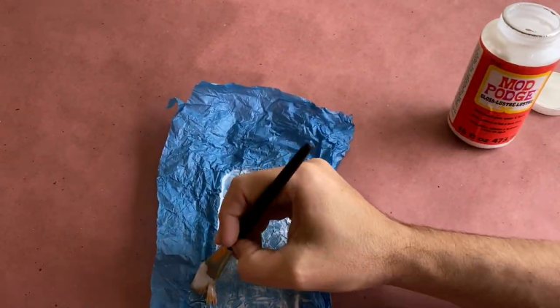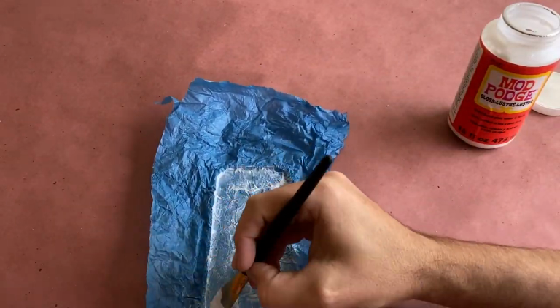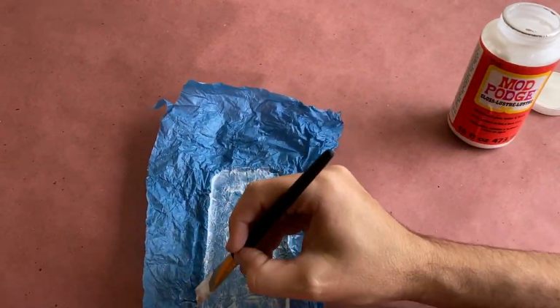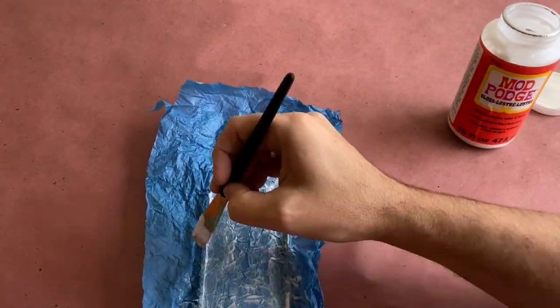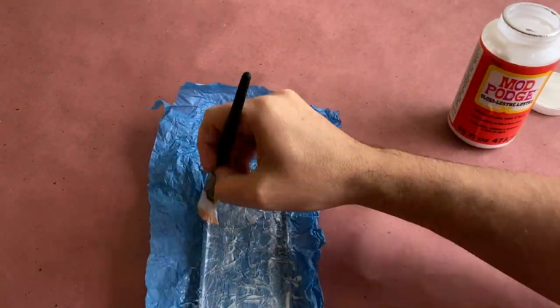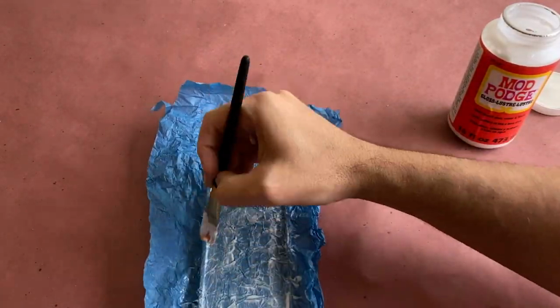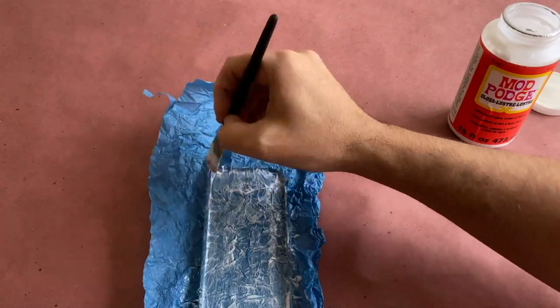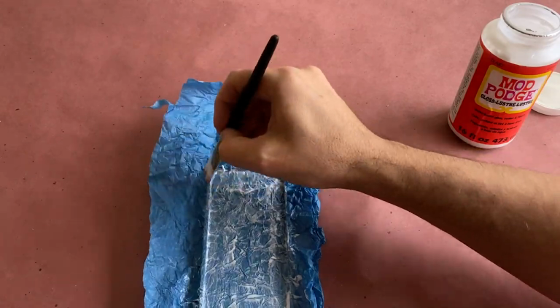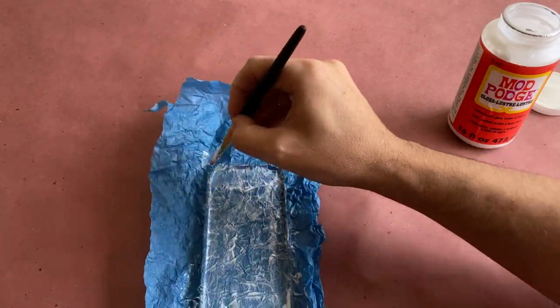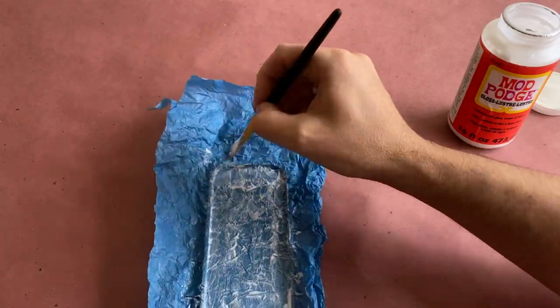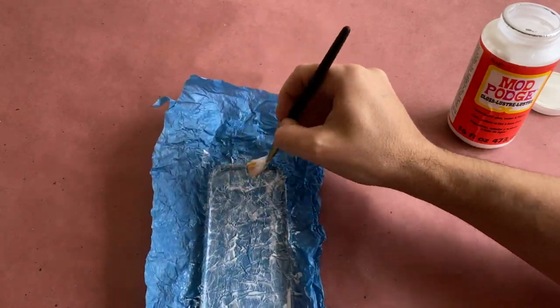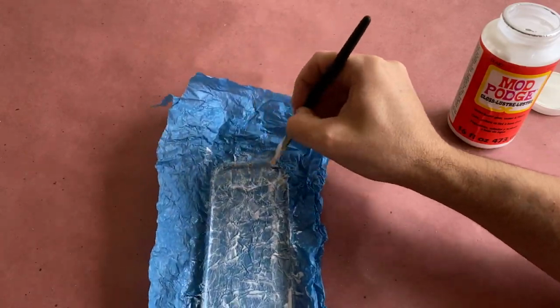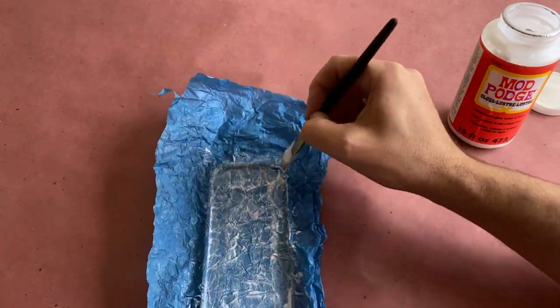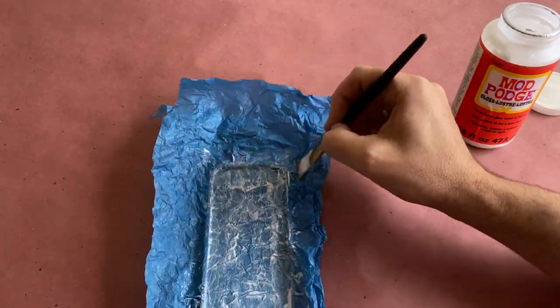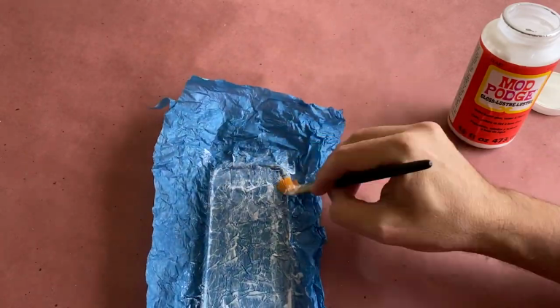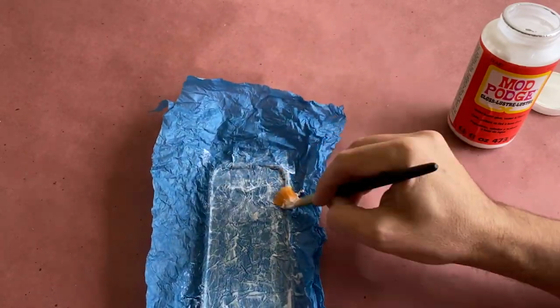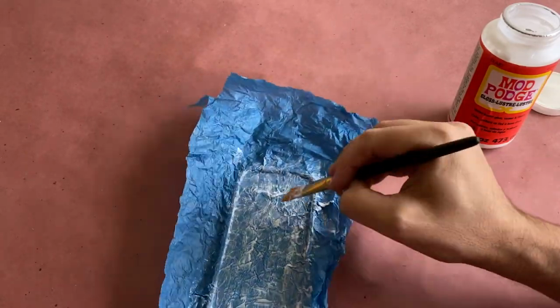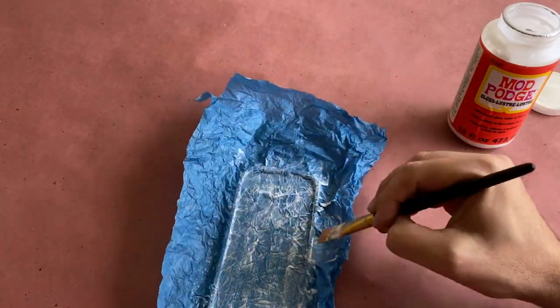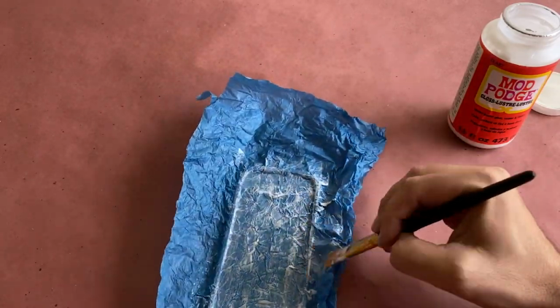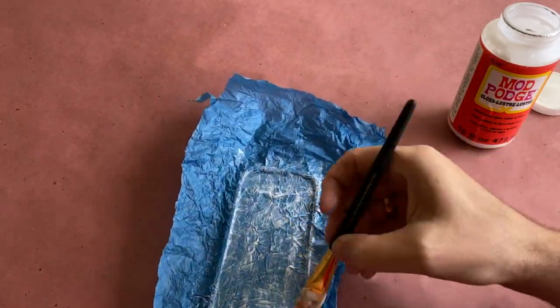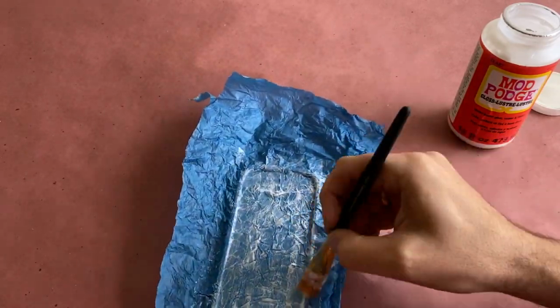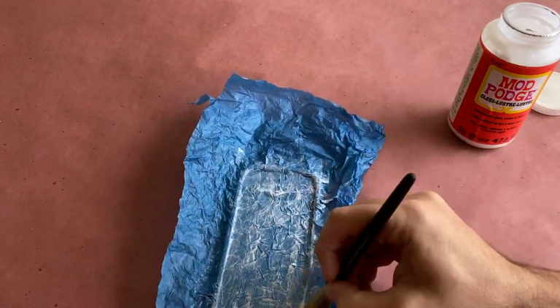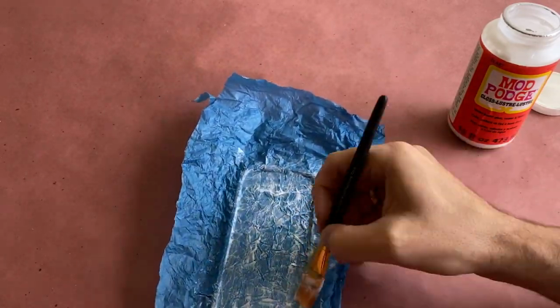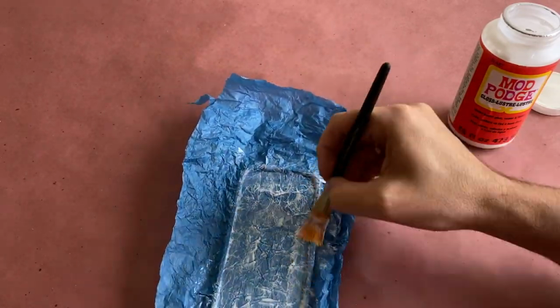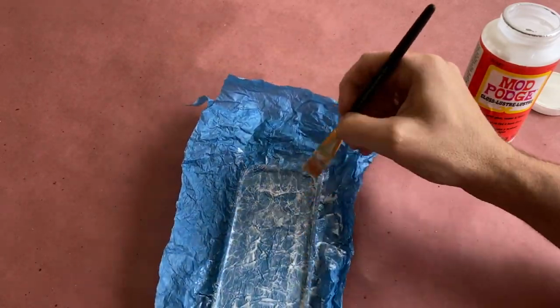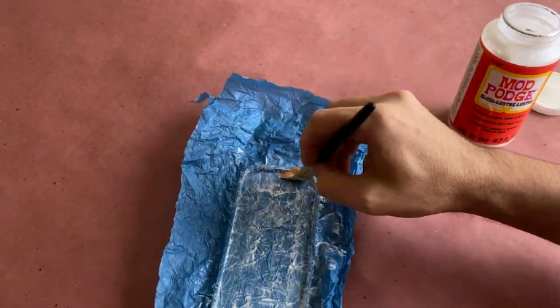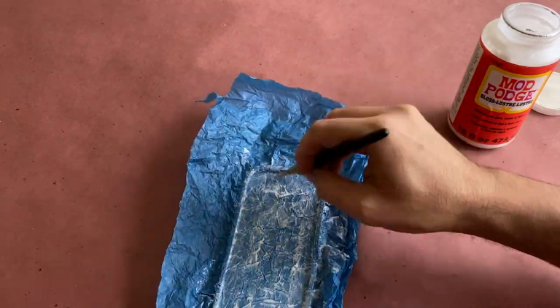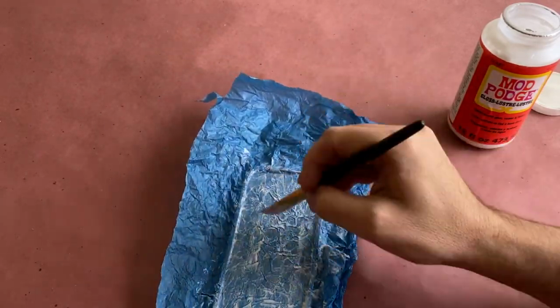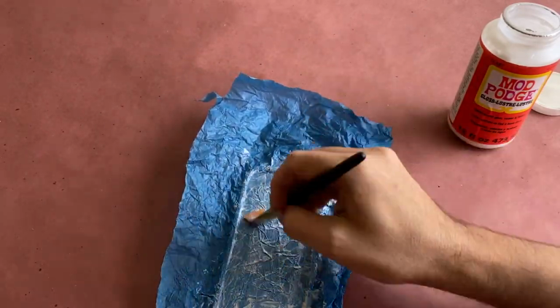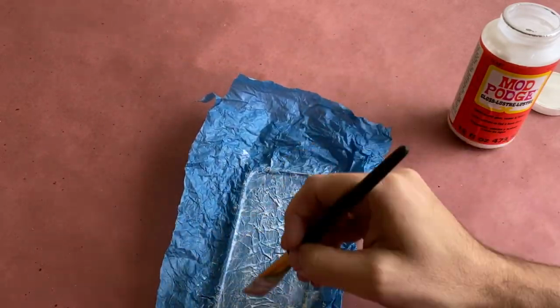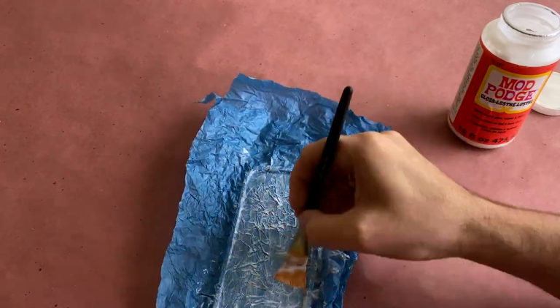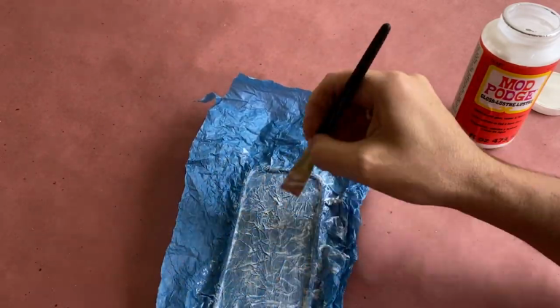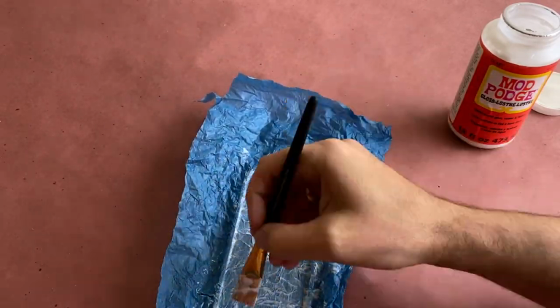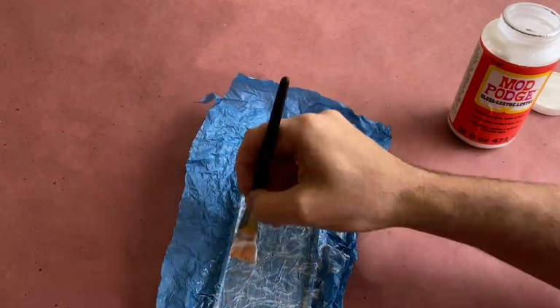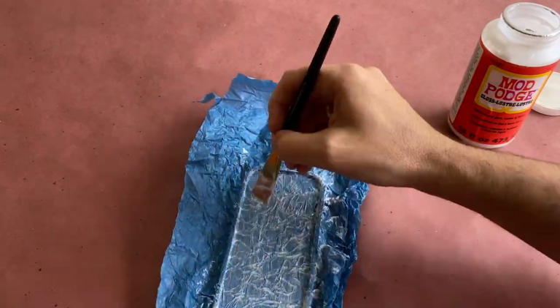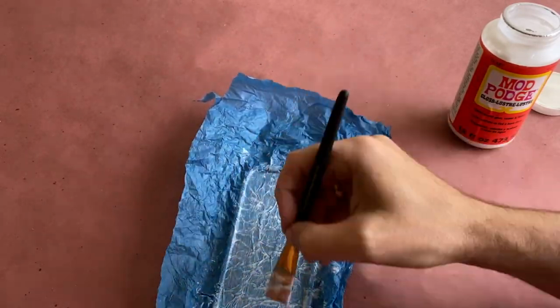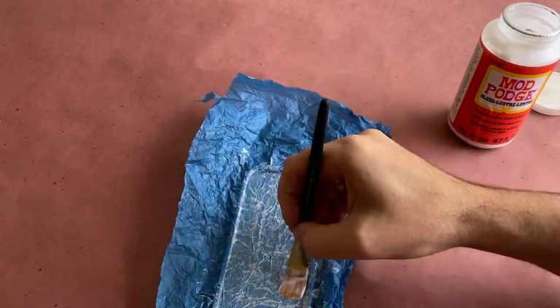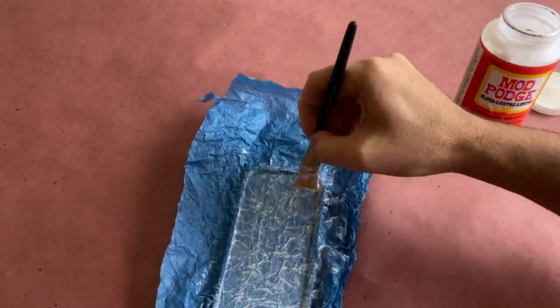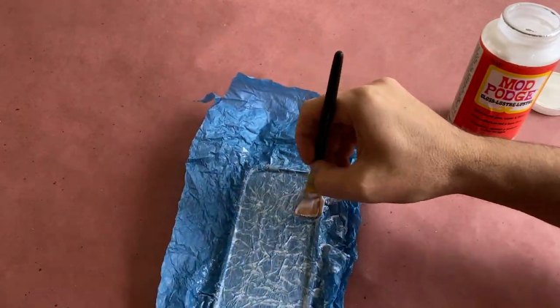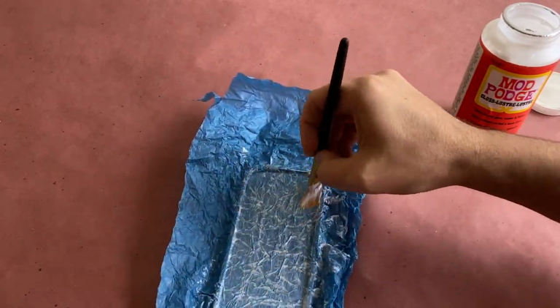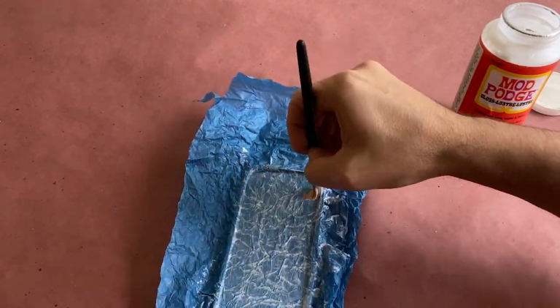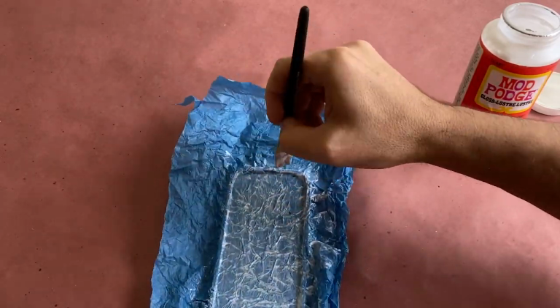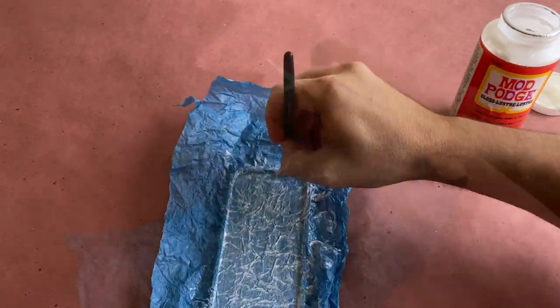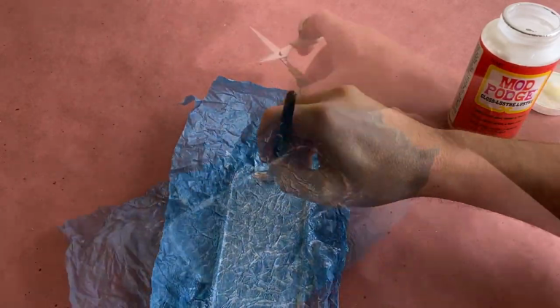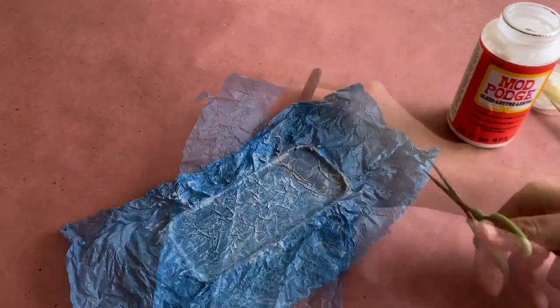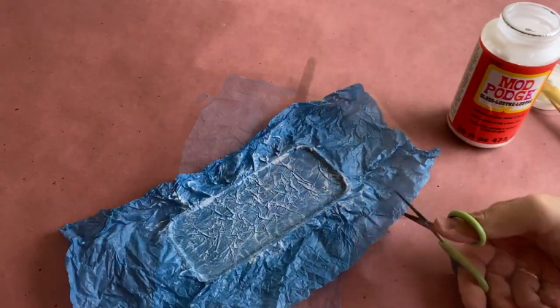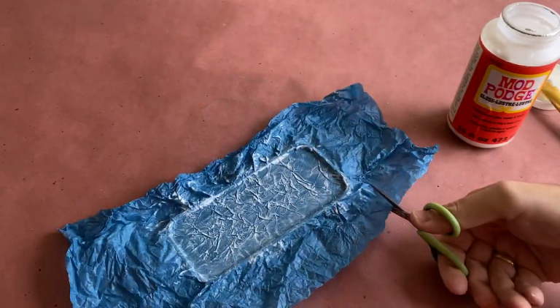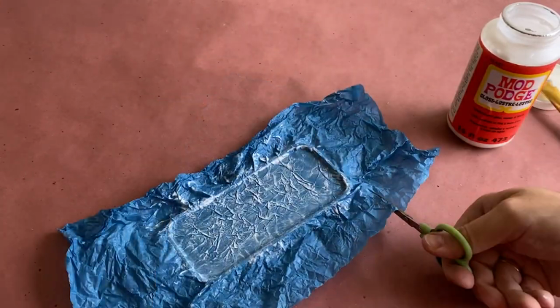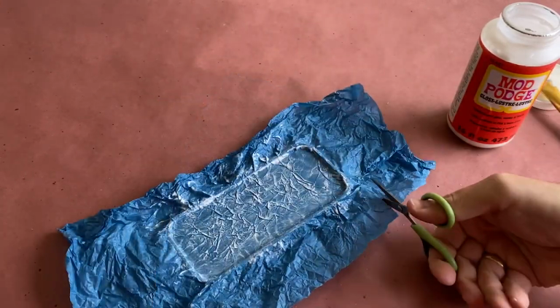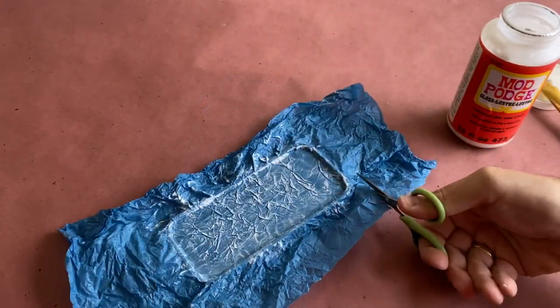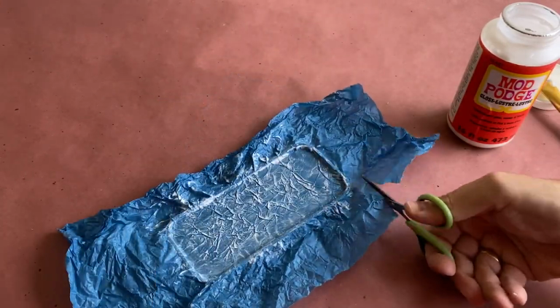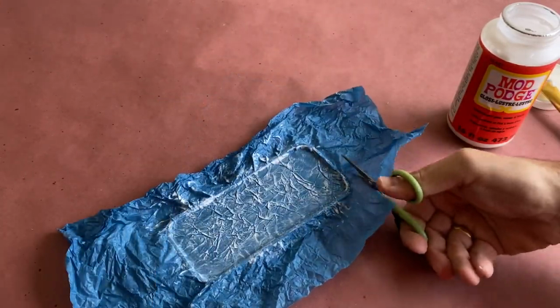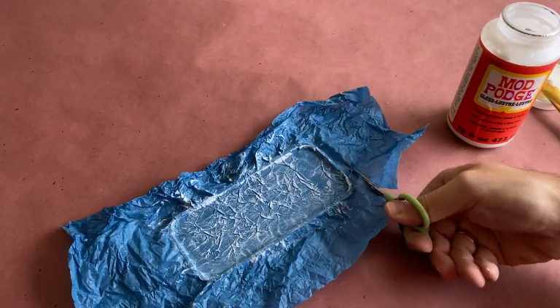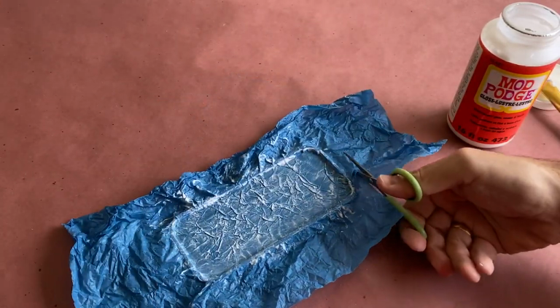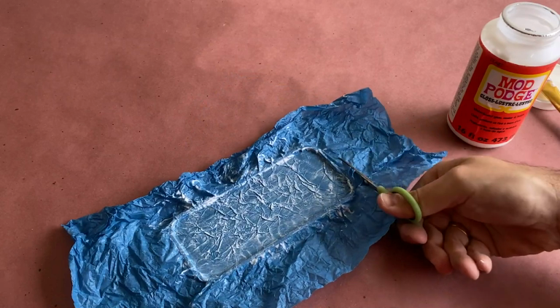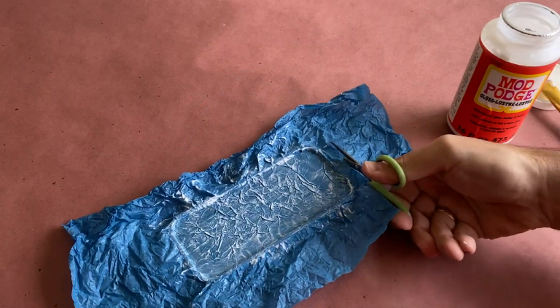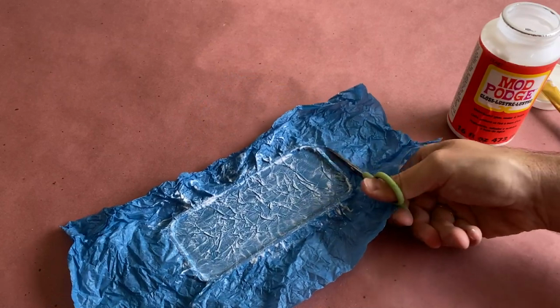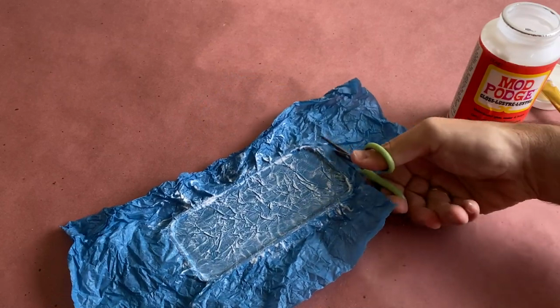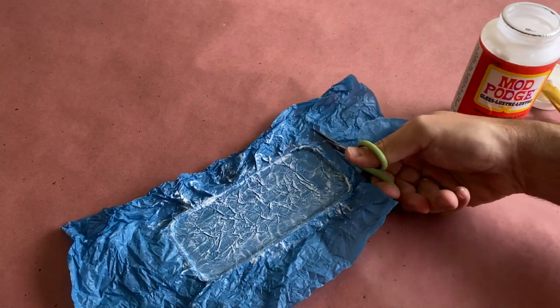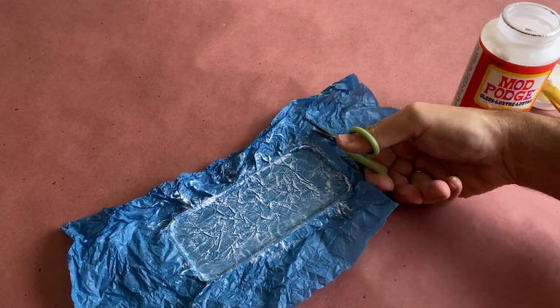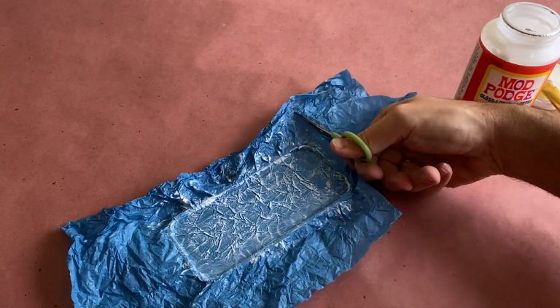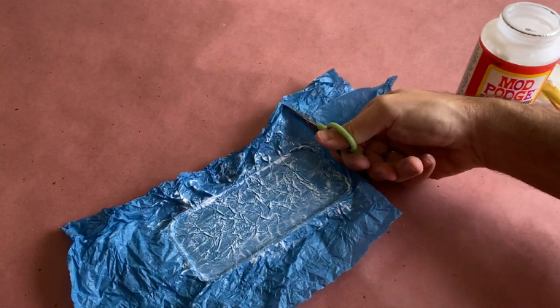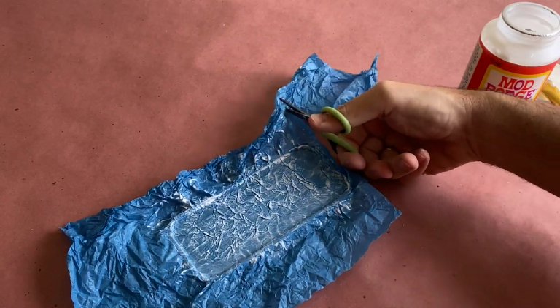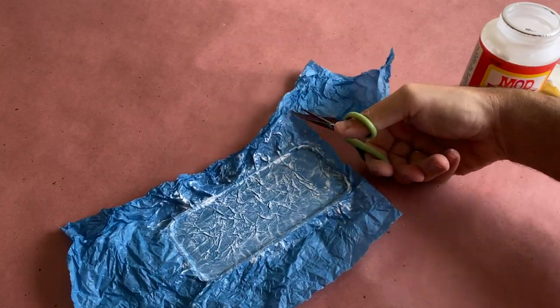Continue this step until the entire surface is covered, and trim off any excess paper as needed before allowing it to dry.